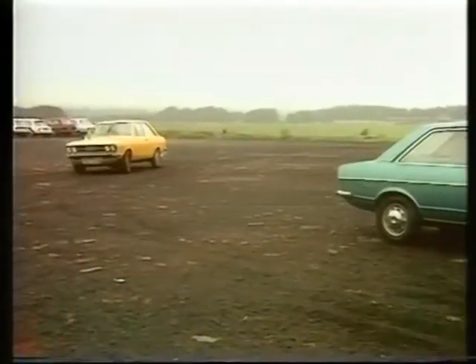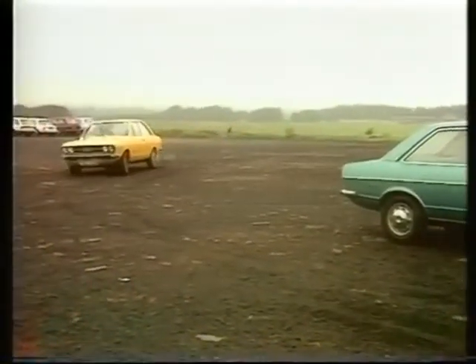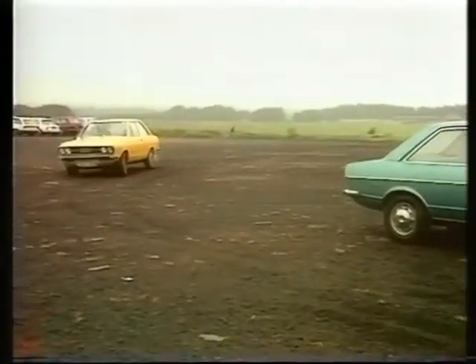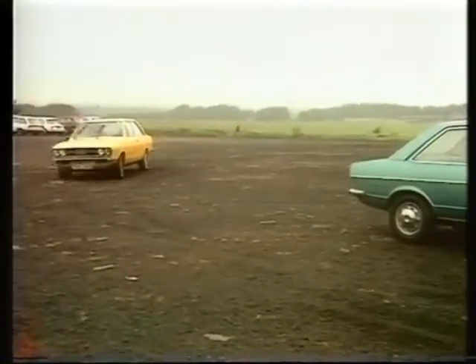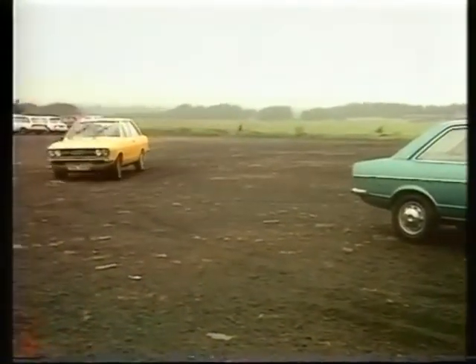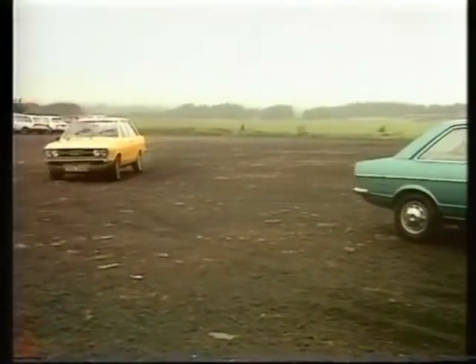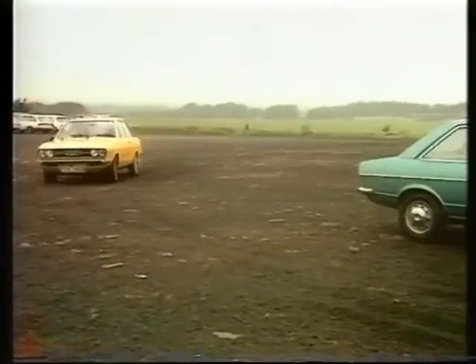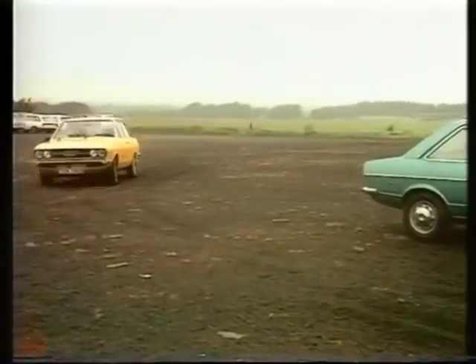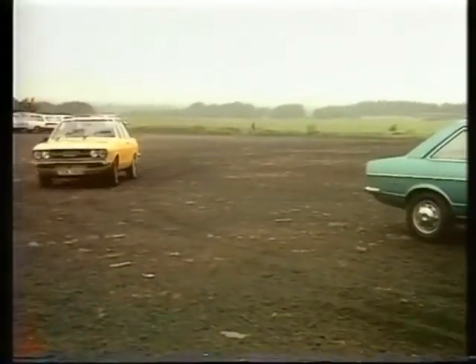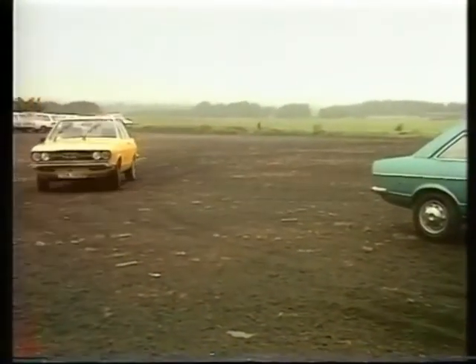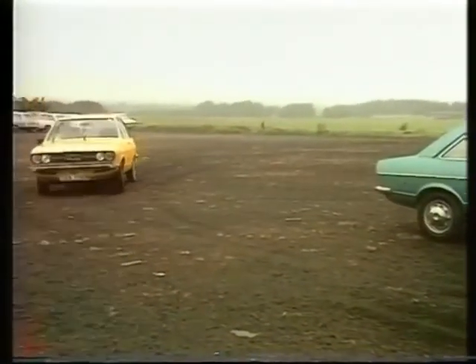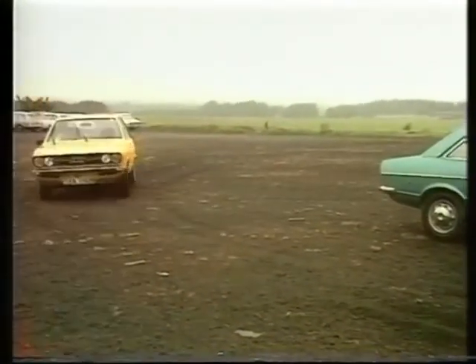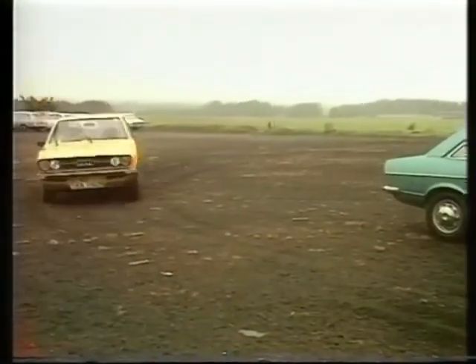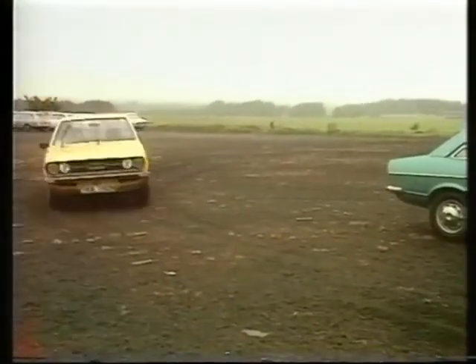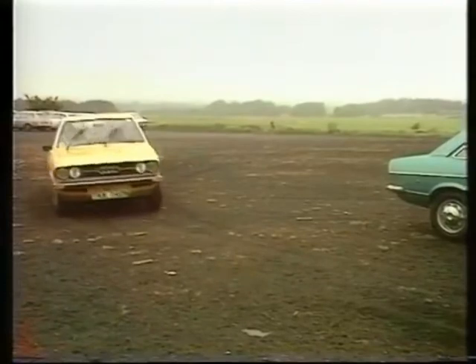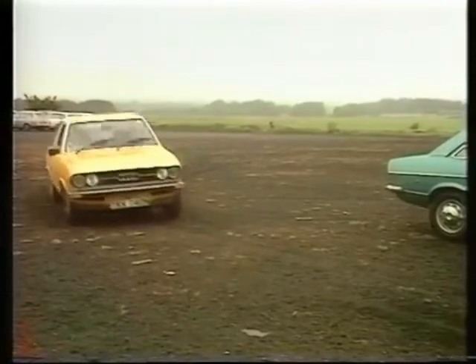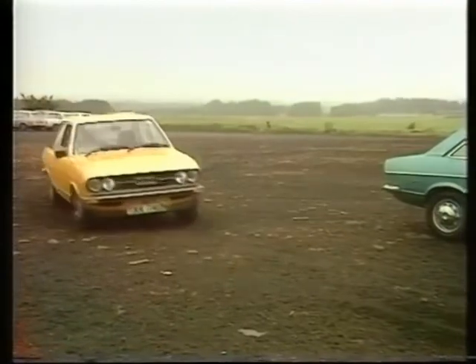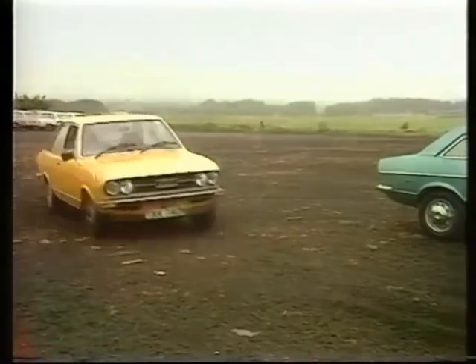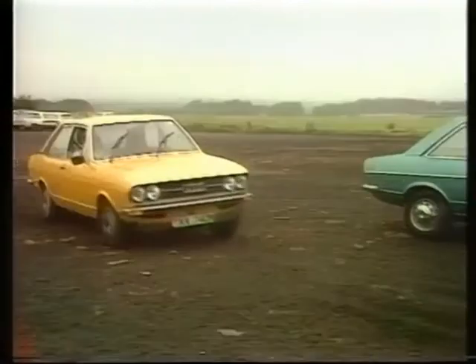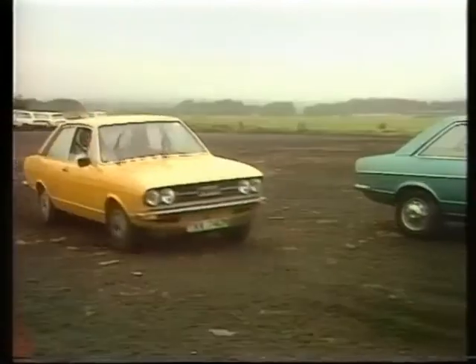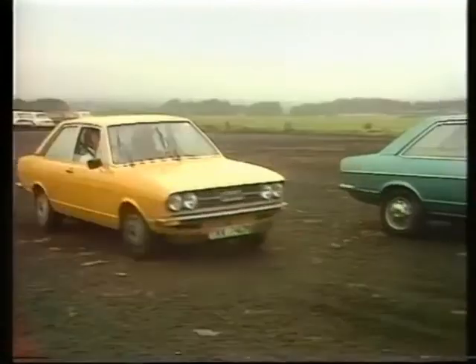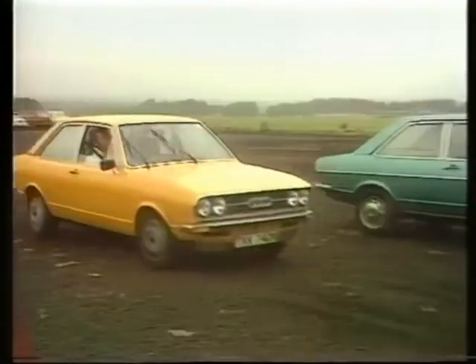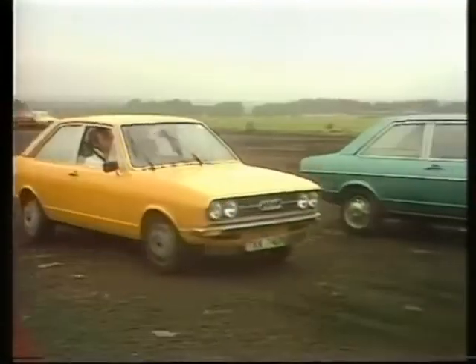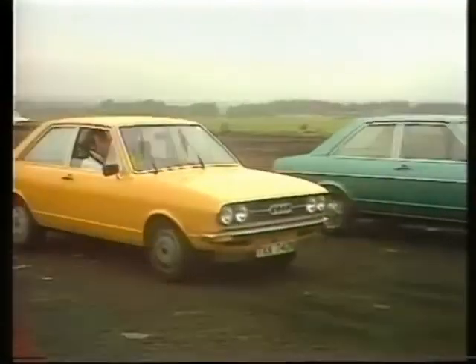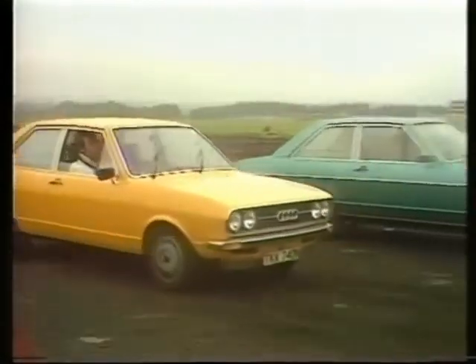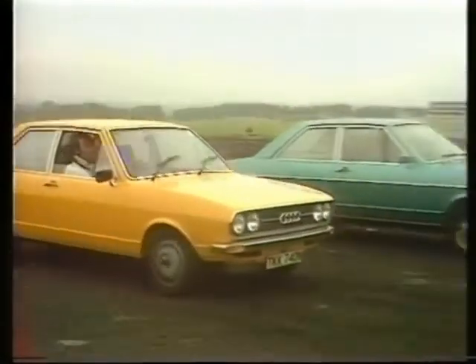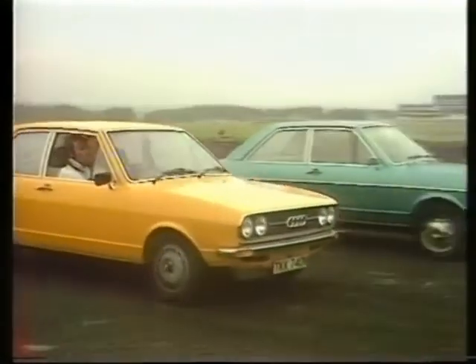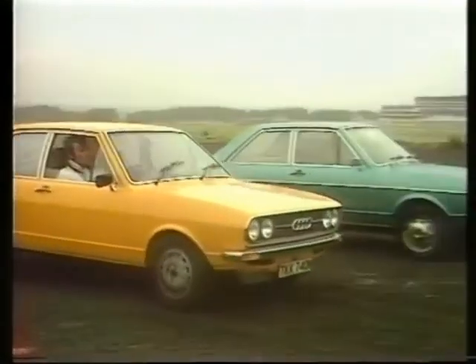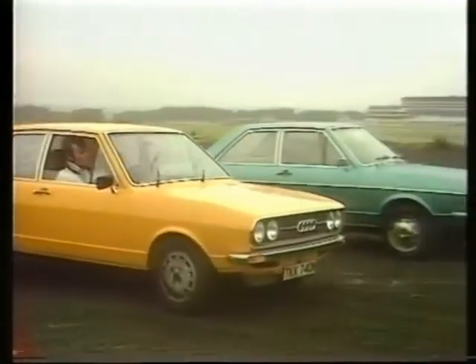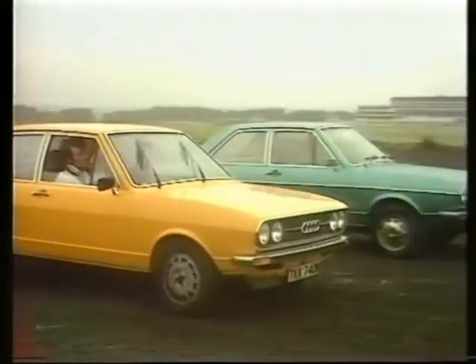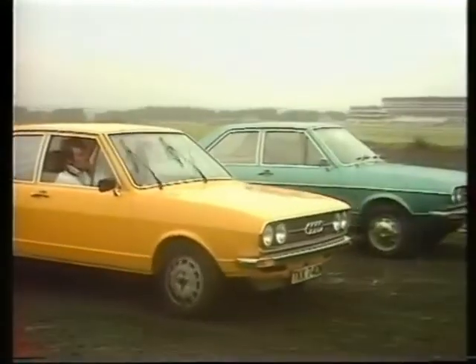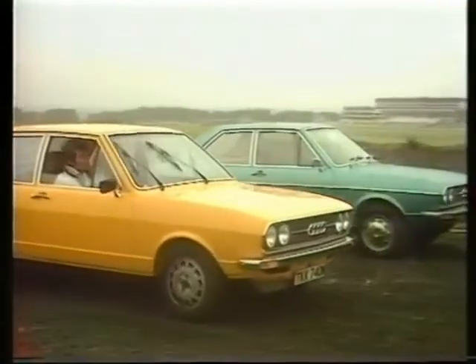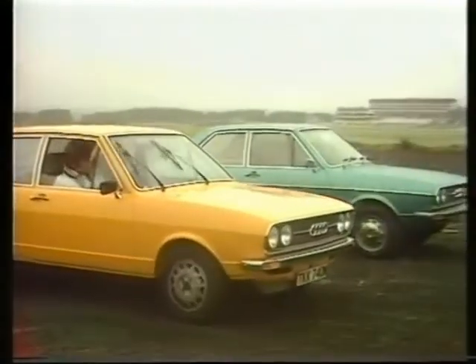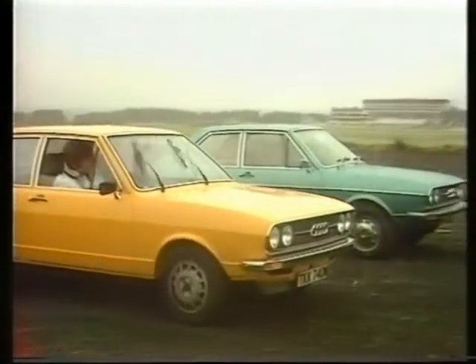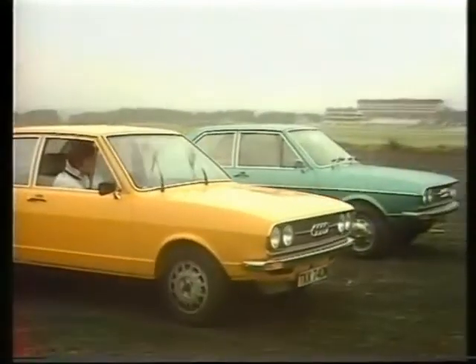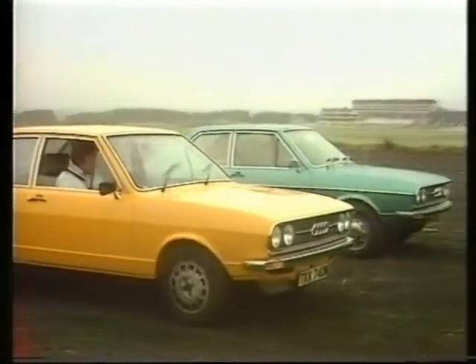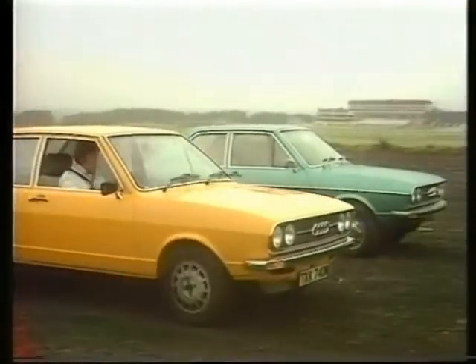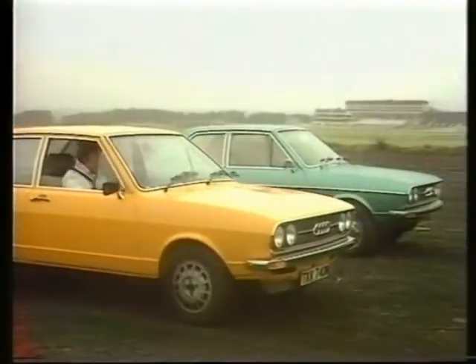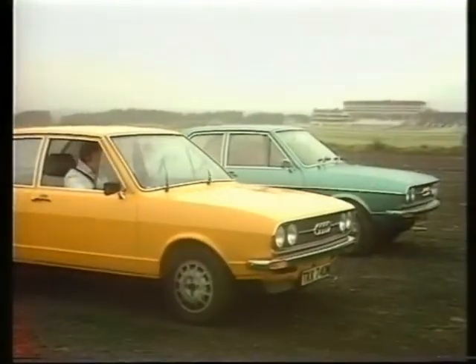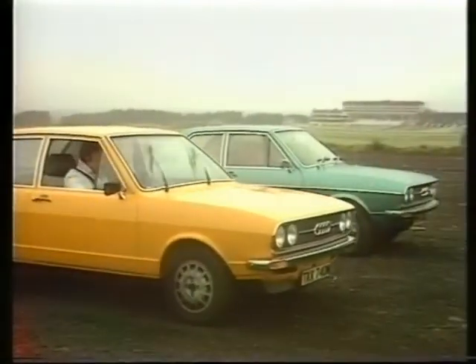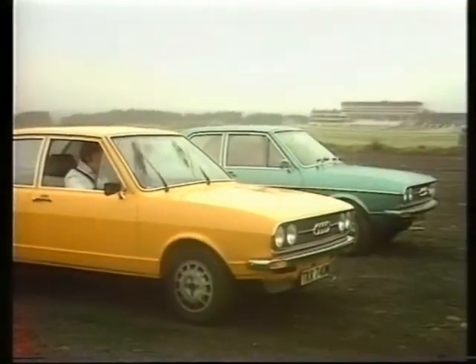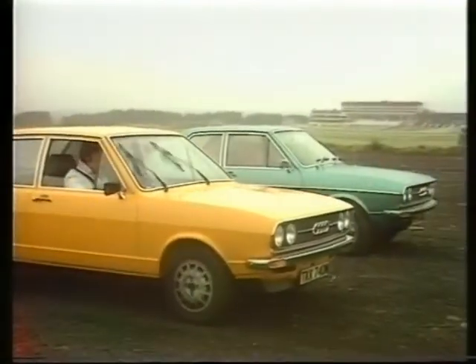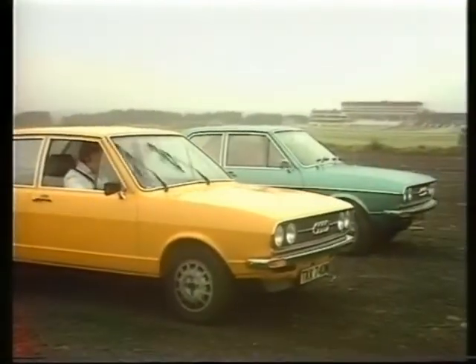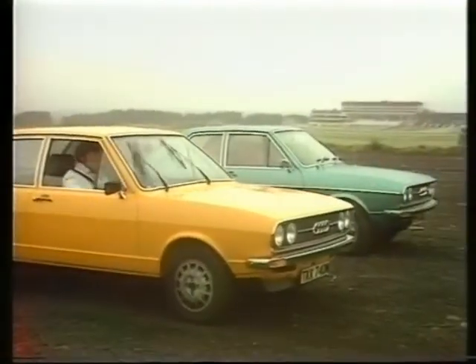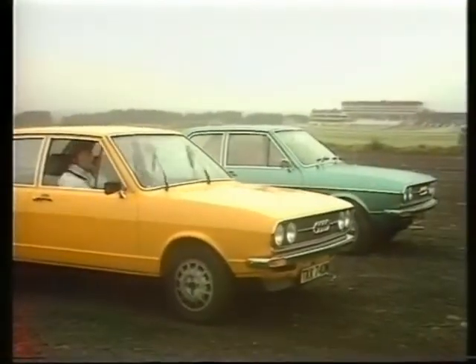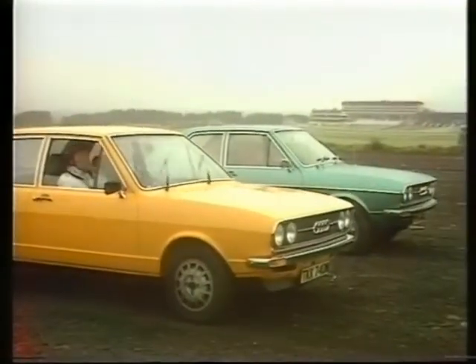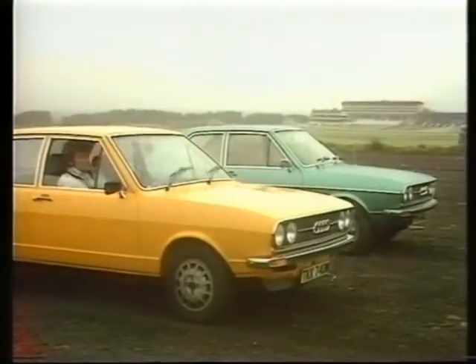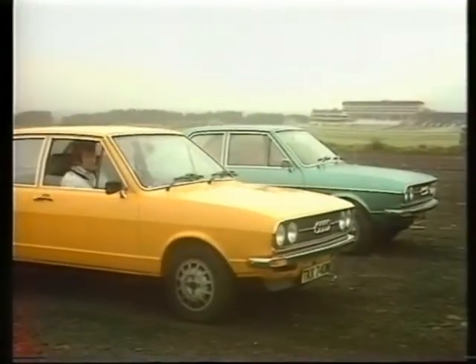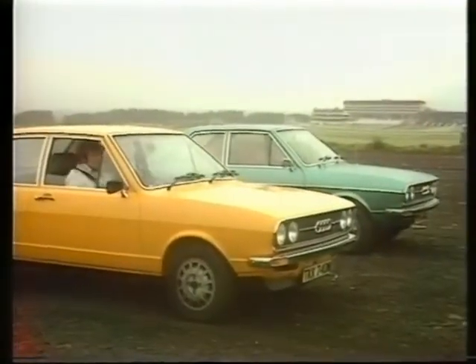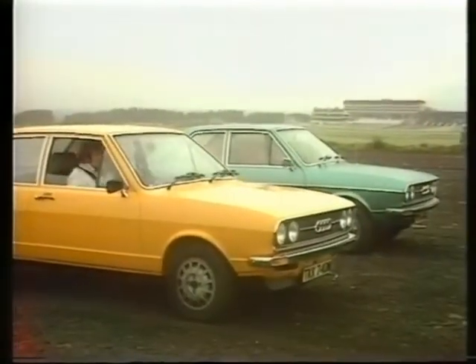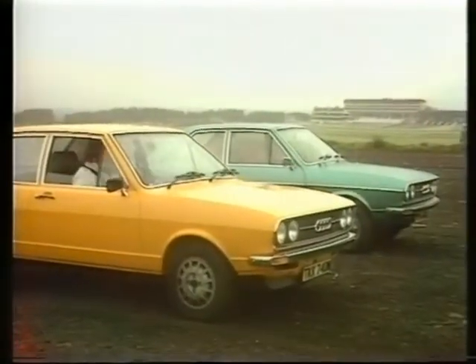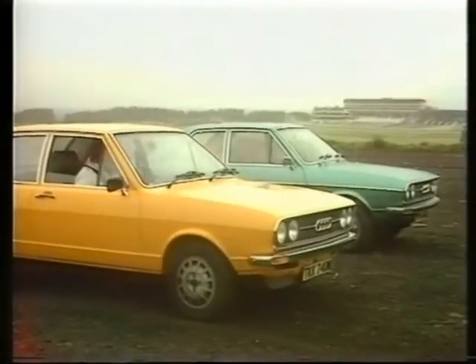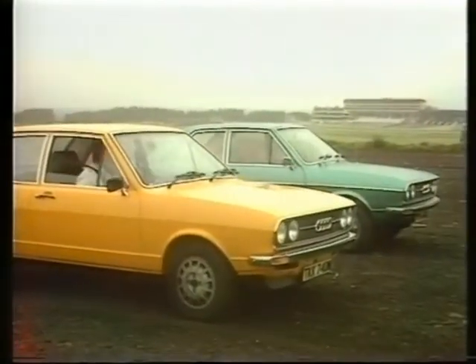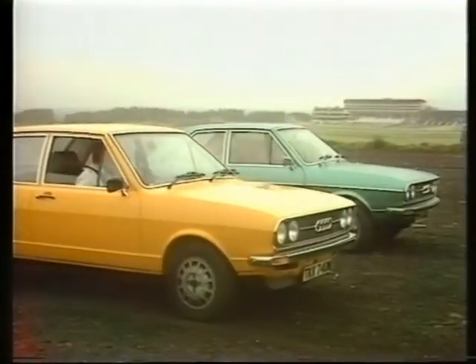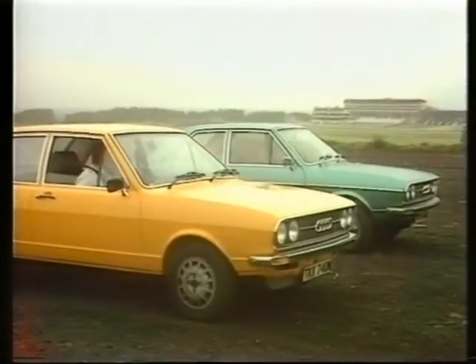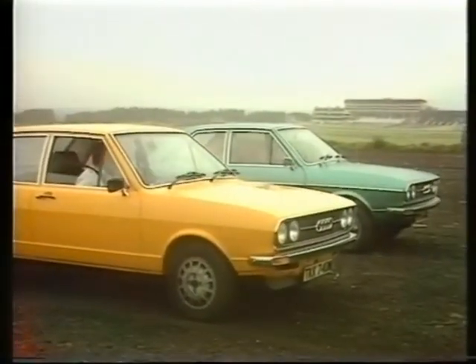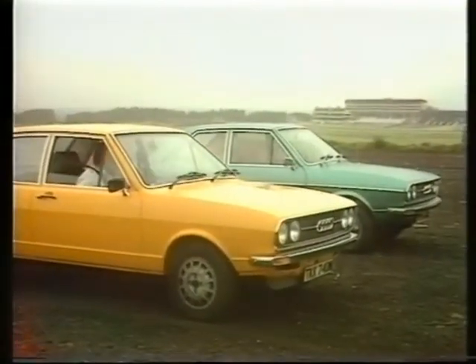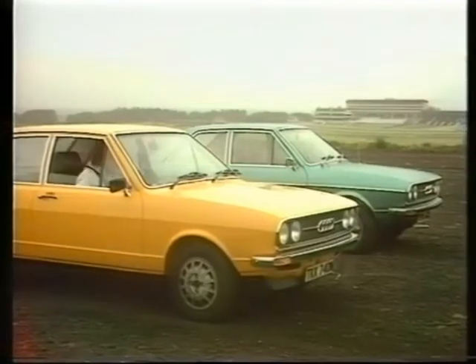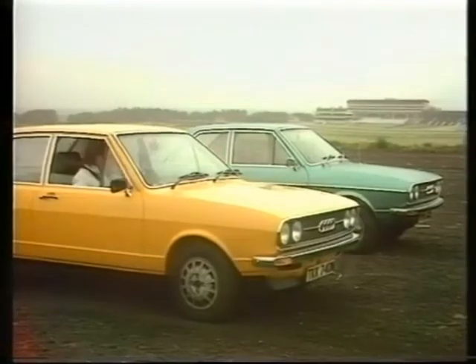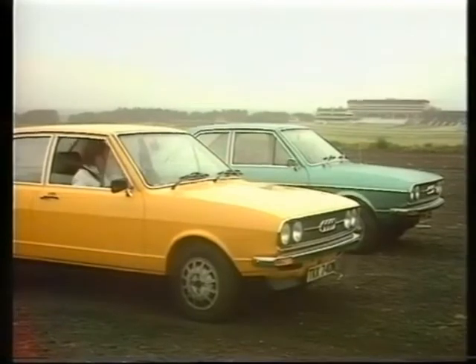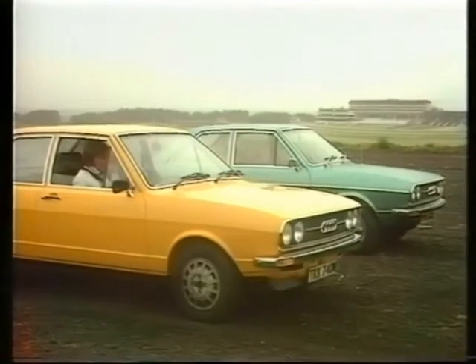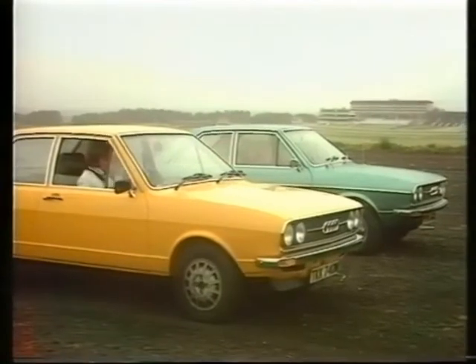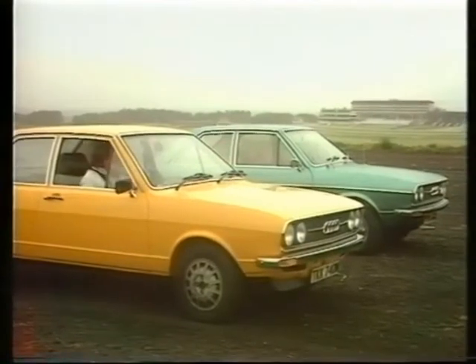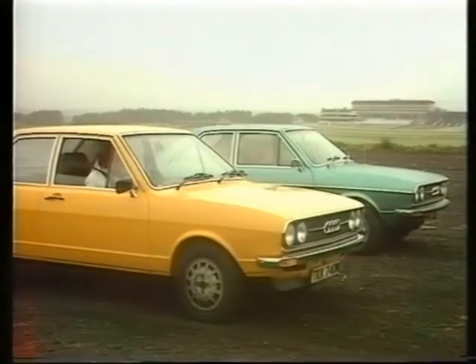Now, 18 months later, instead of the 80 GL, for 146 pounds more, they've a new top to their 80 range: the GT.